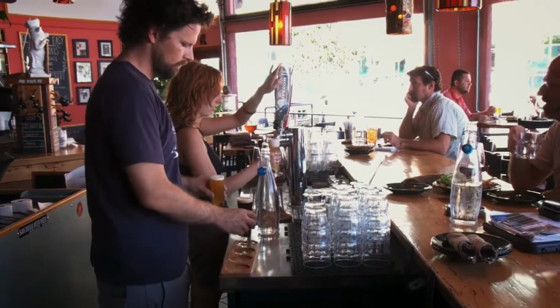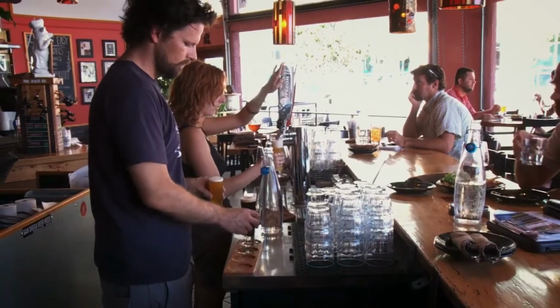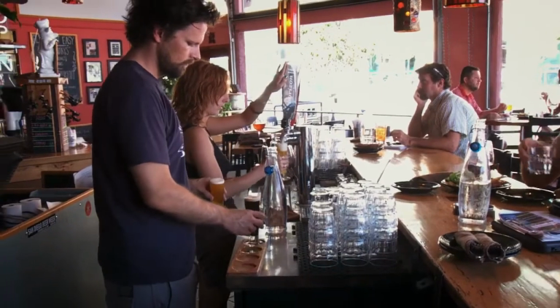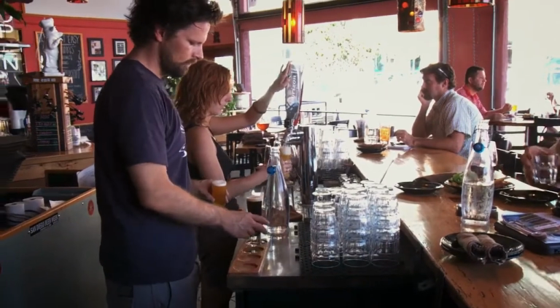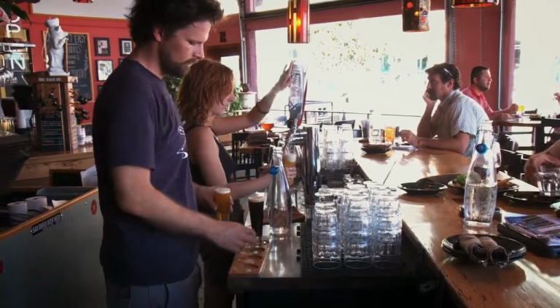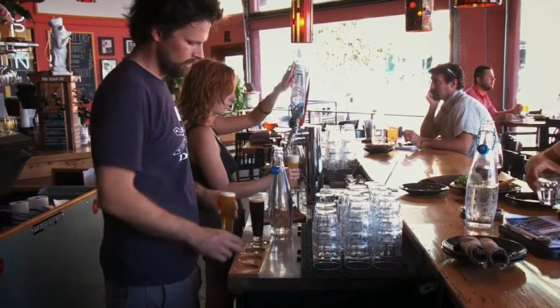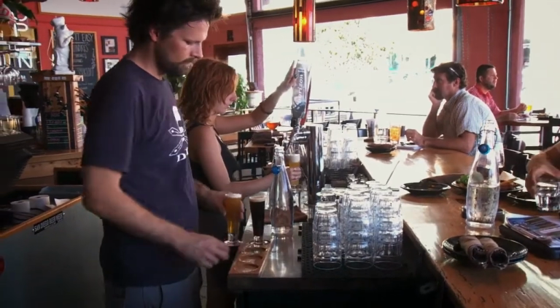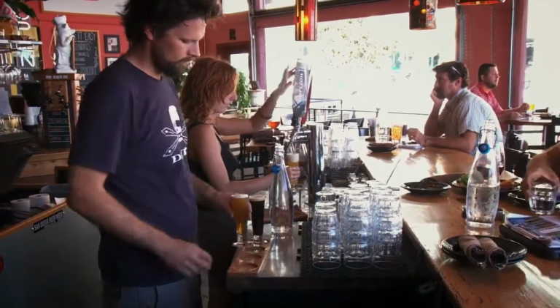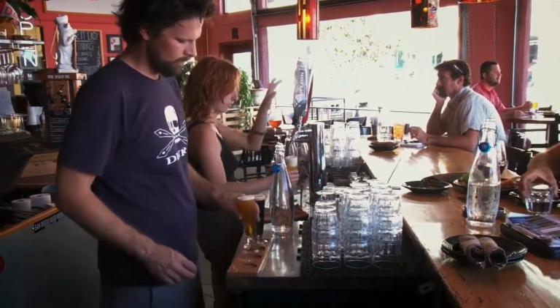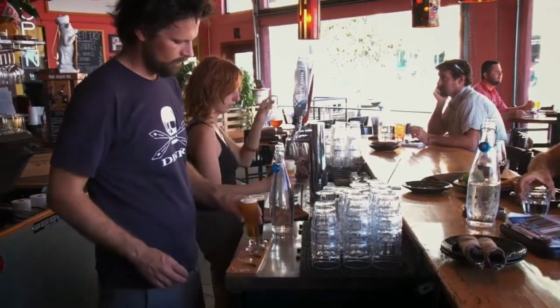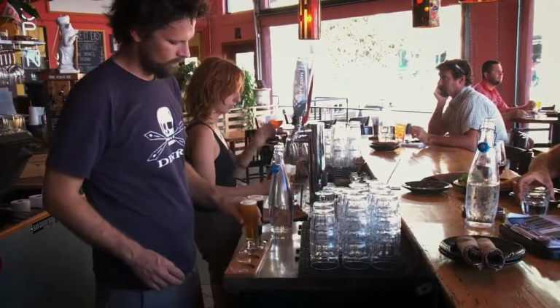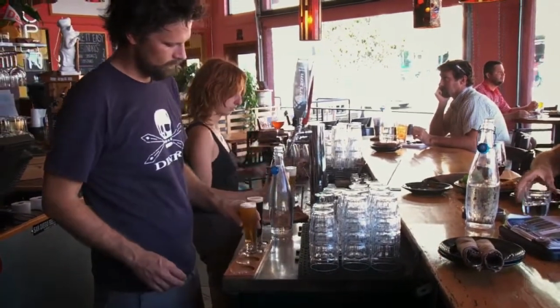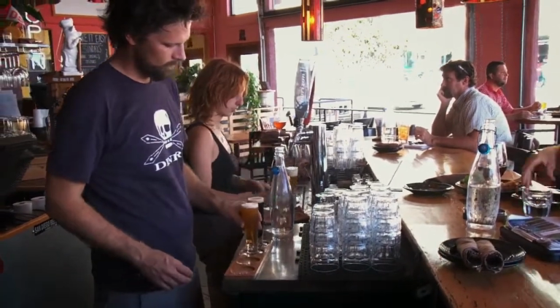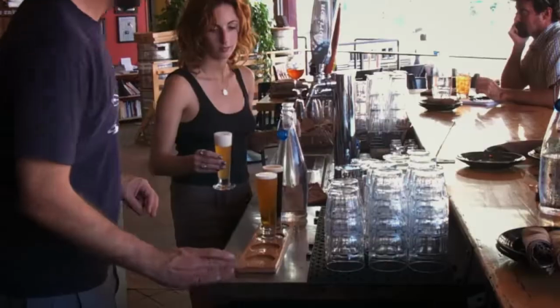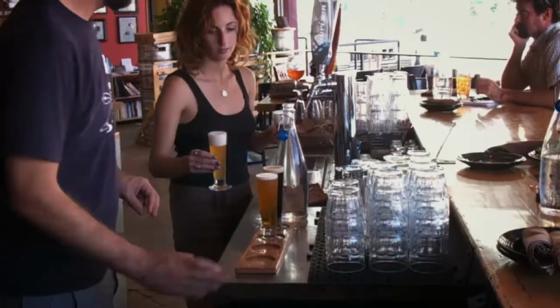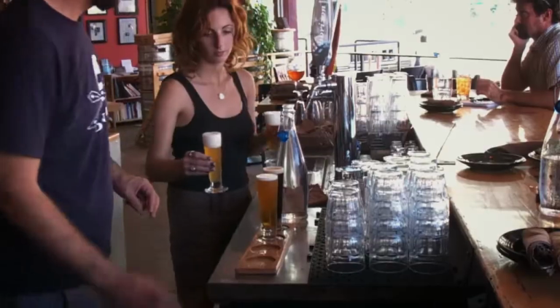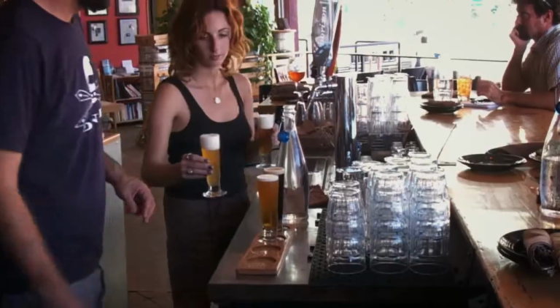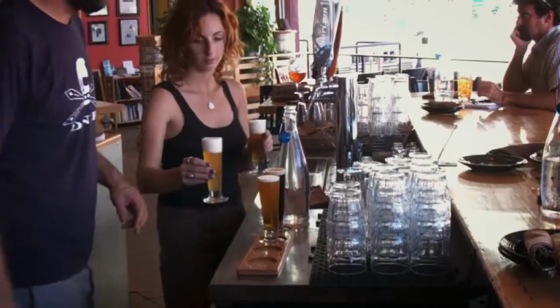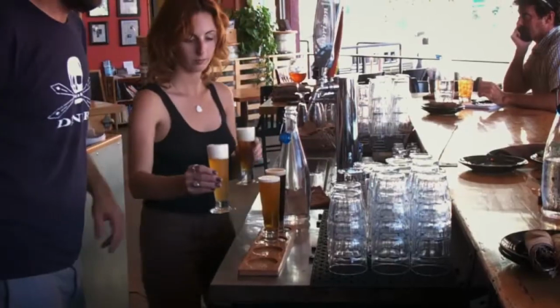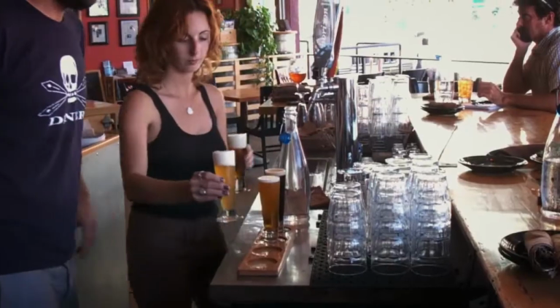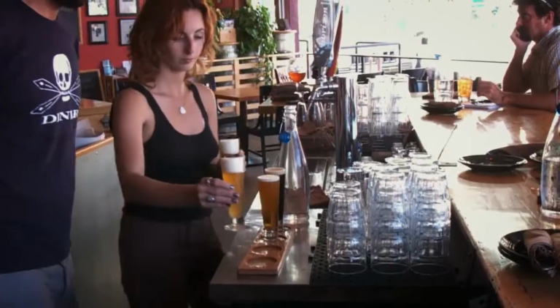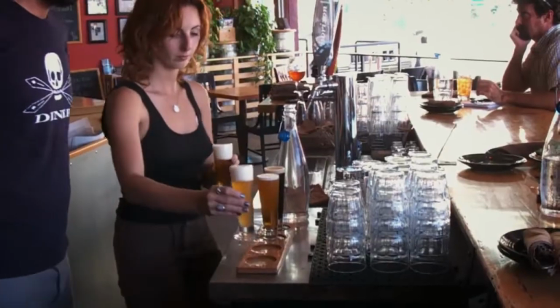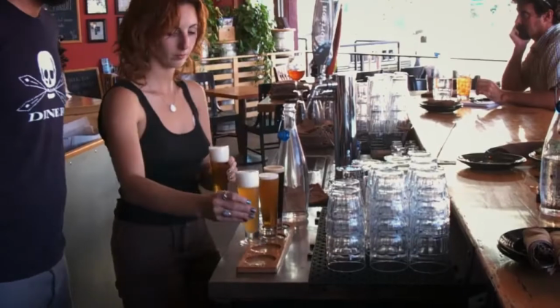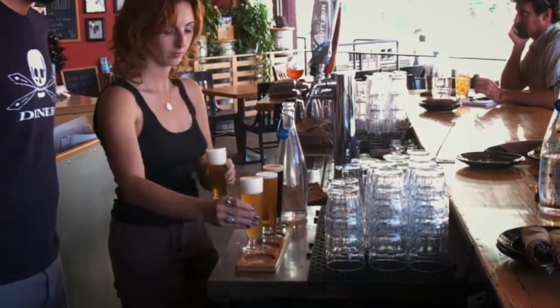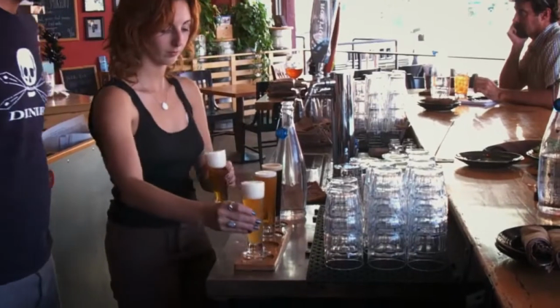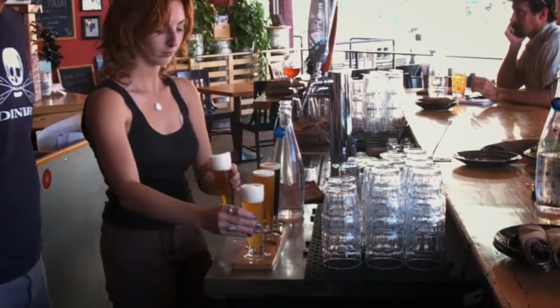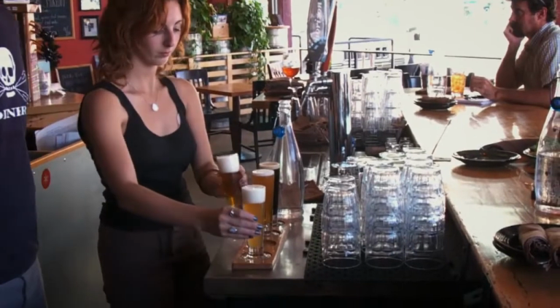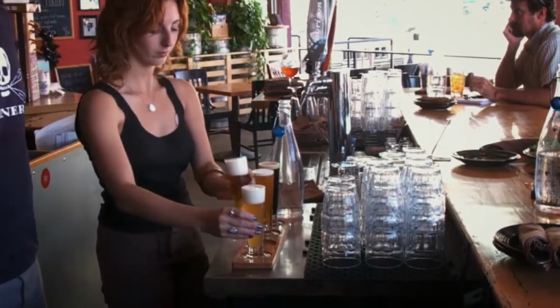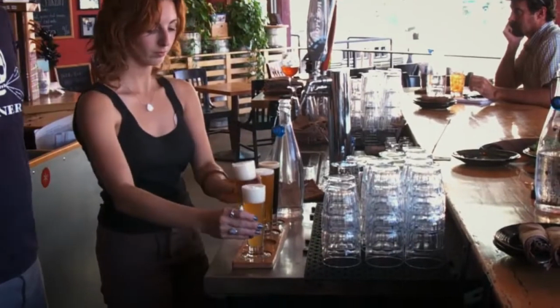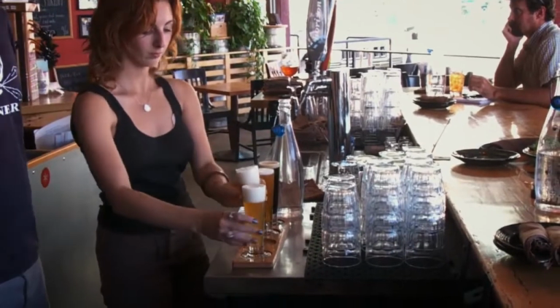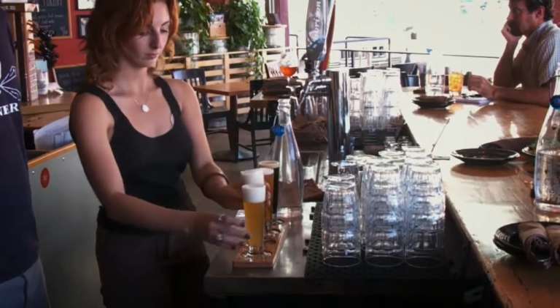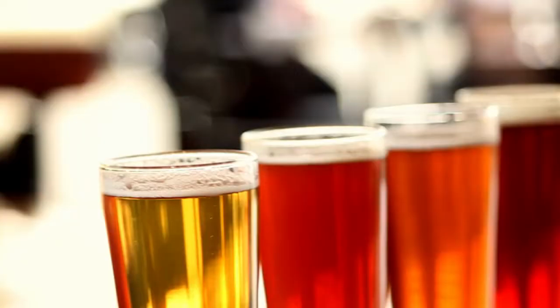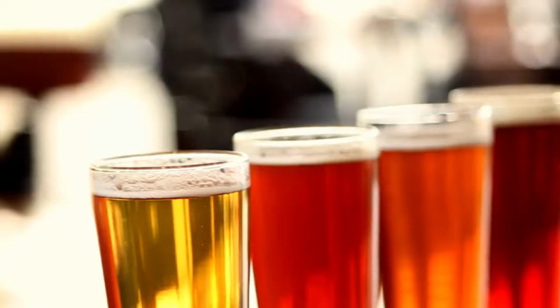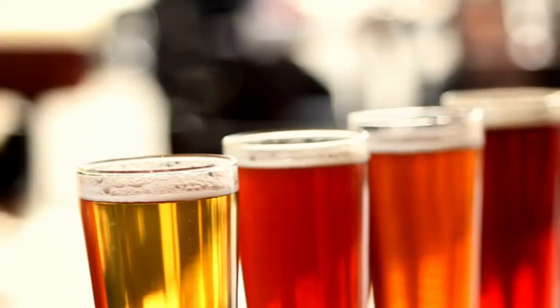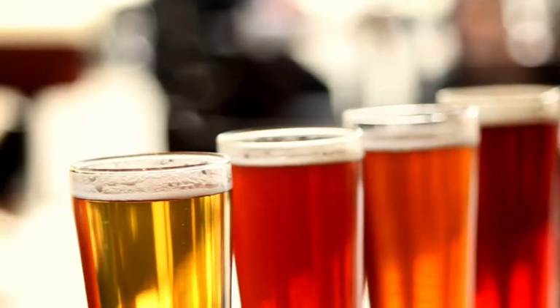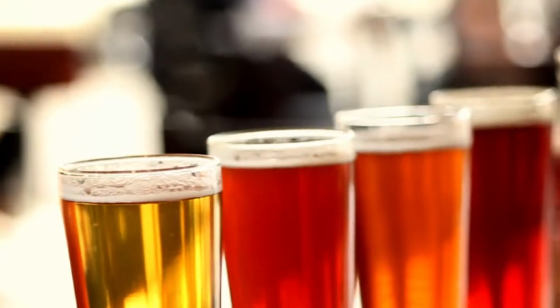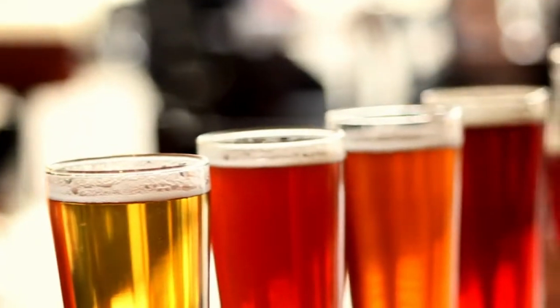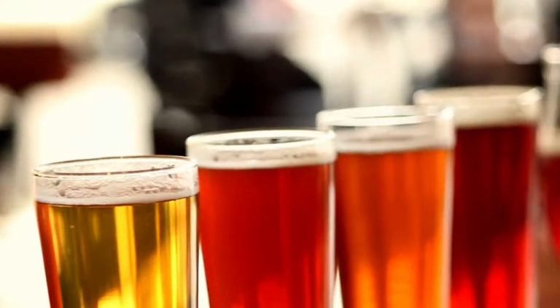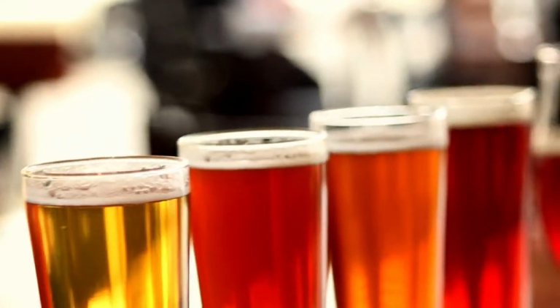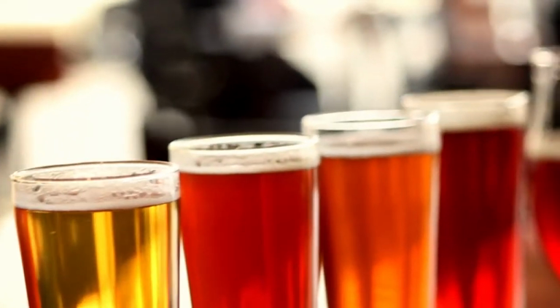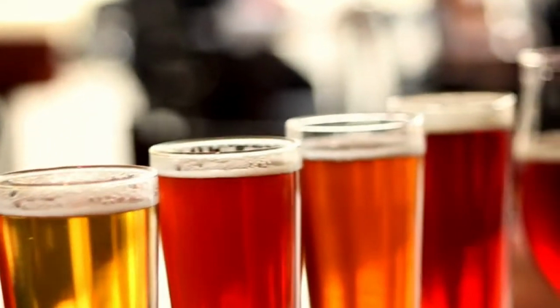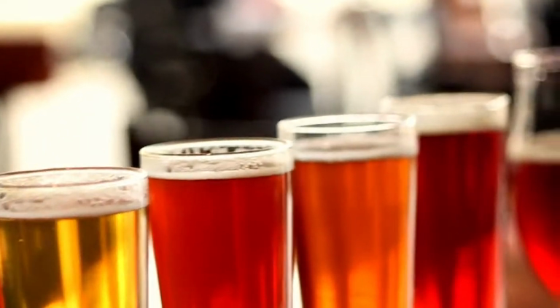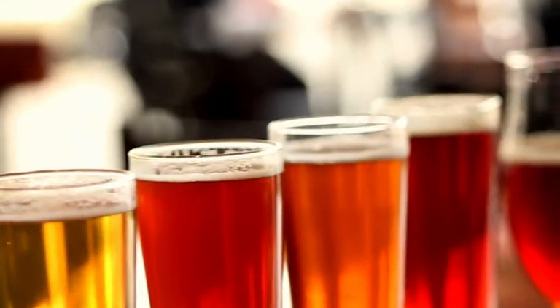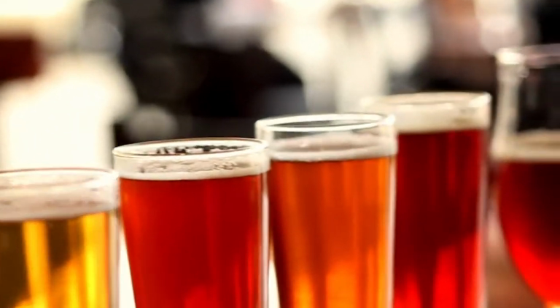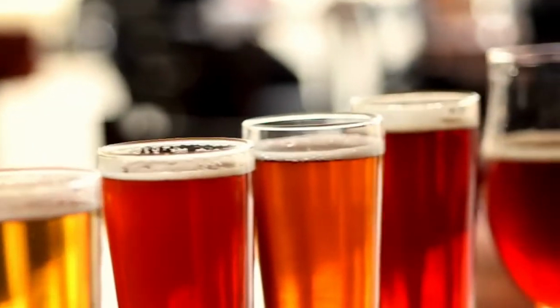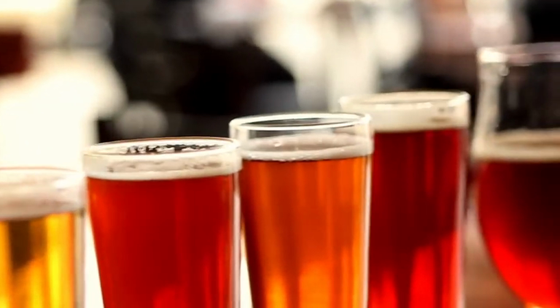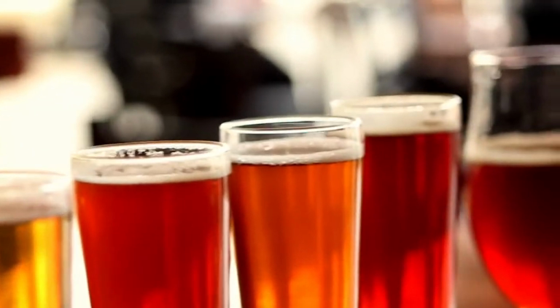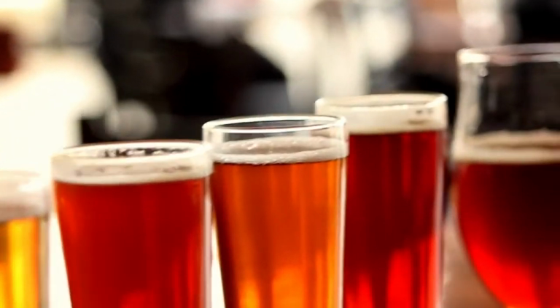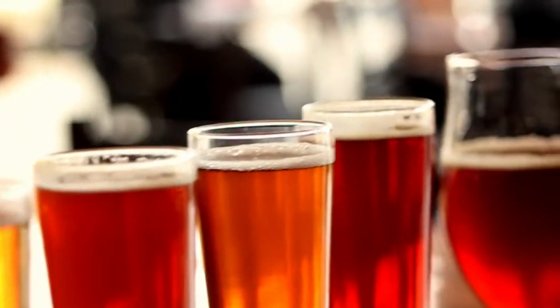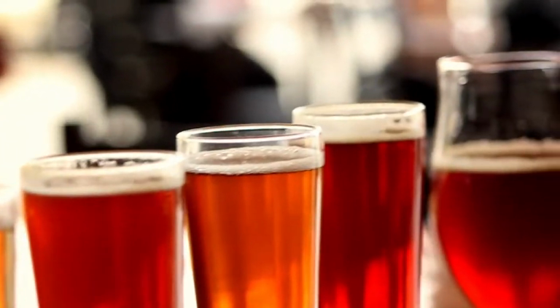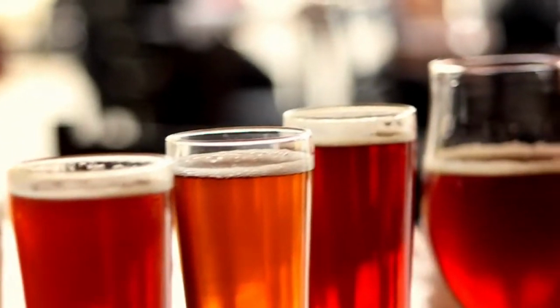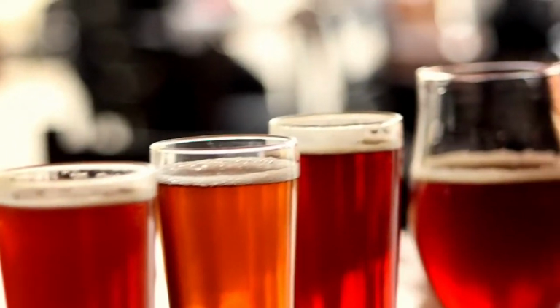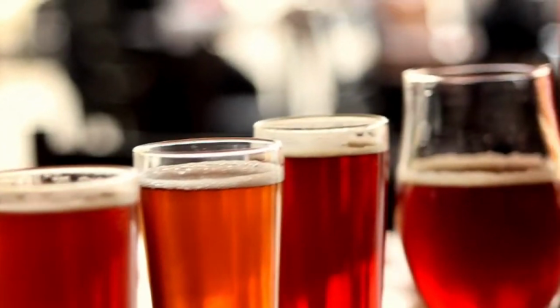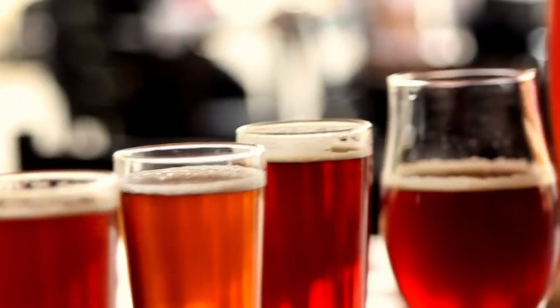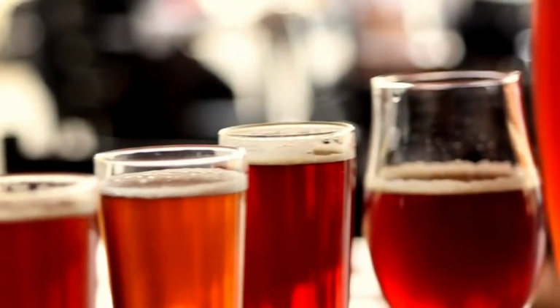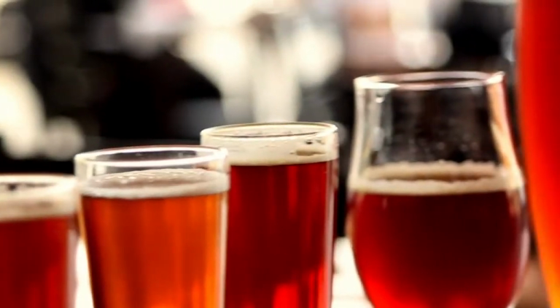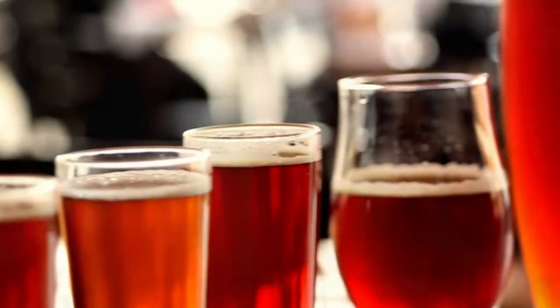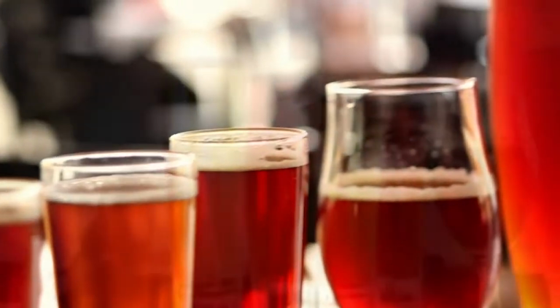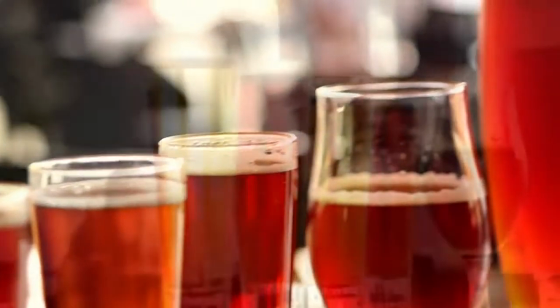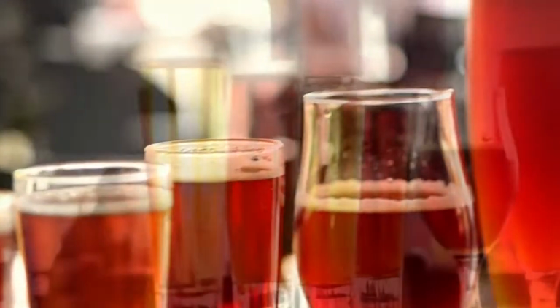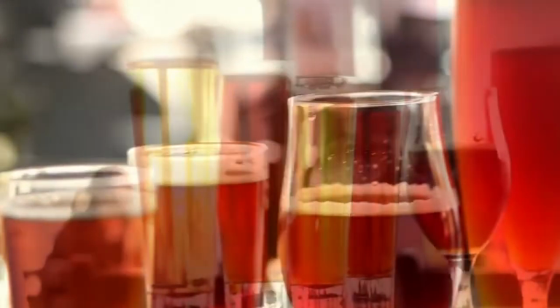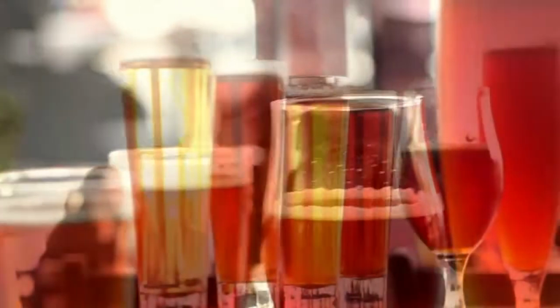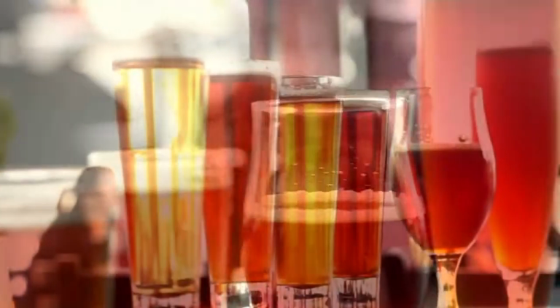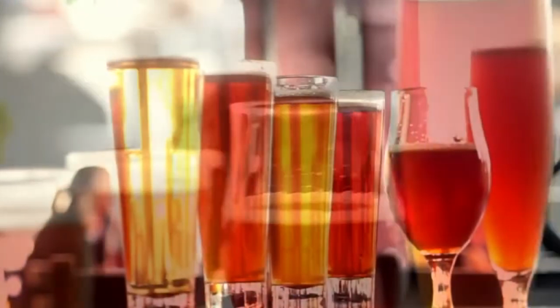You can try any of our drafts or casks with a flight of four five-ounce pours, half-pour or full-pour.